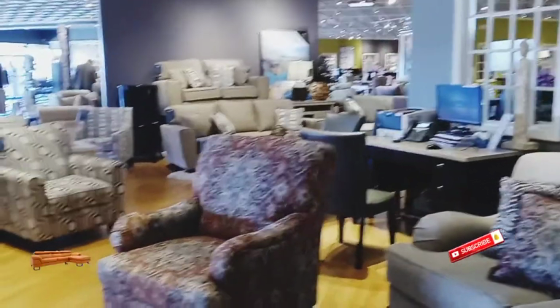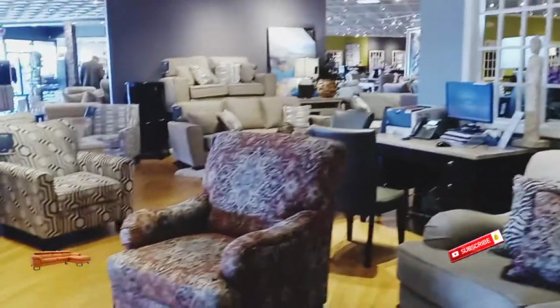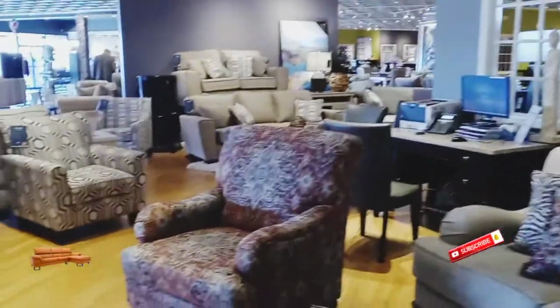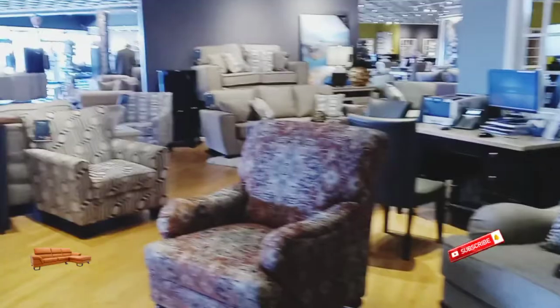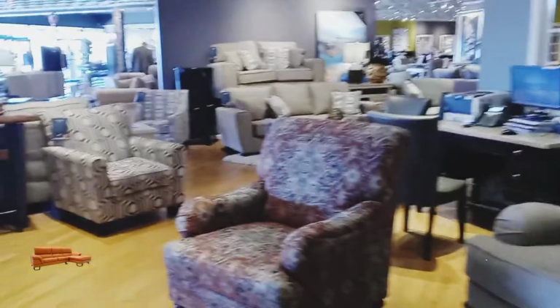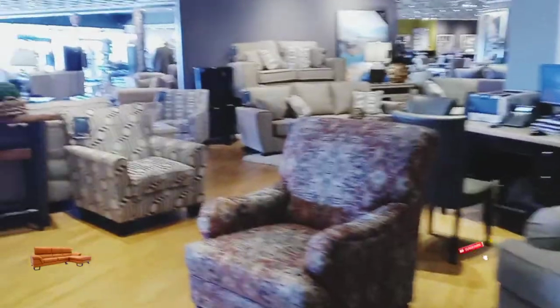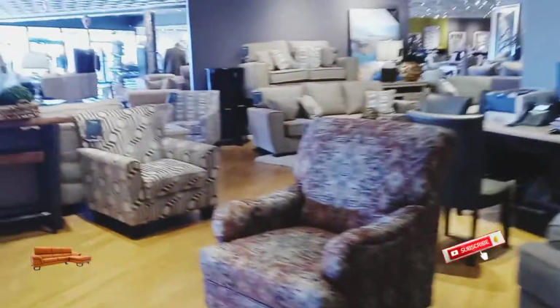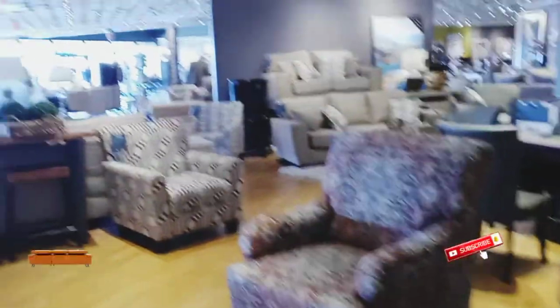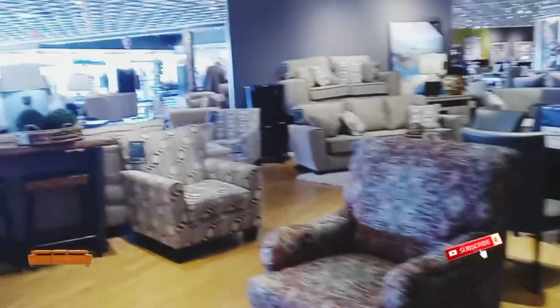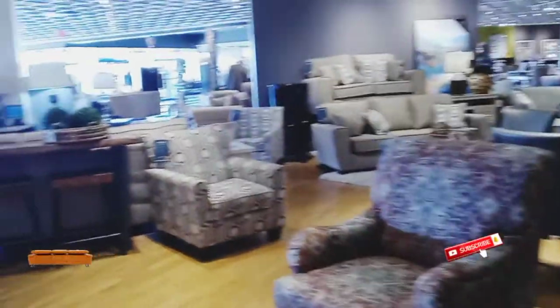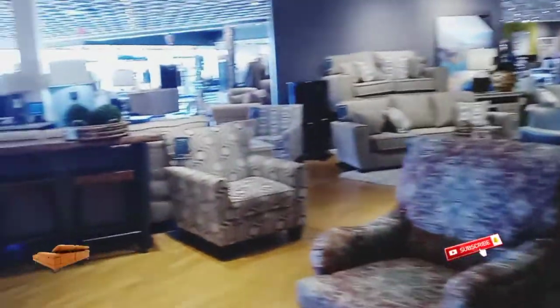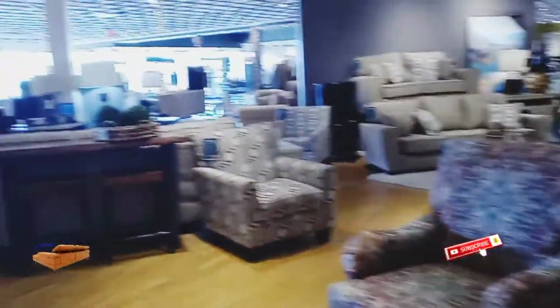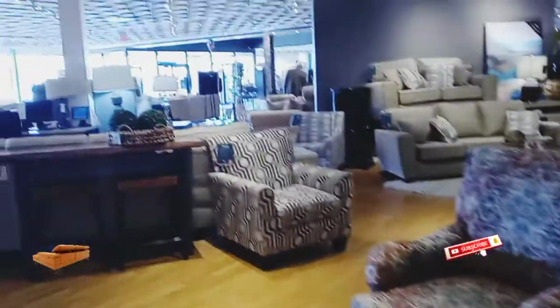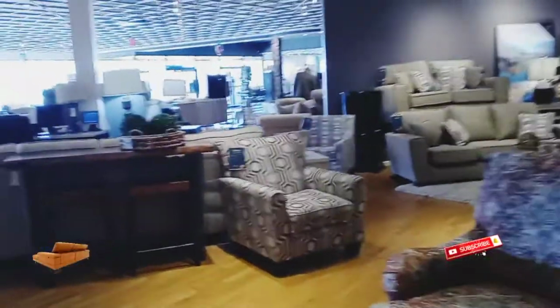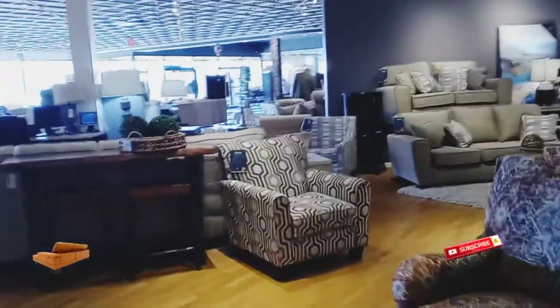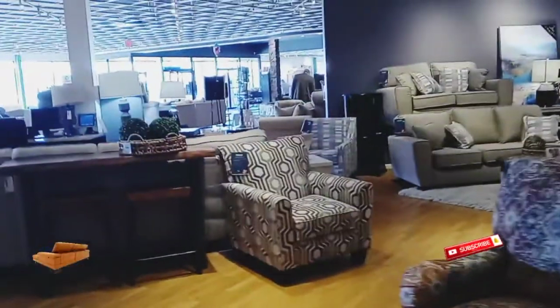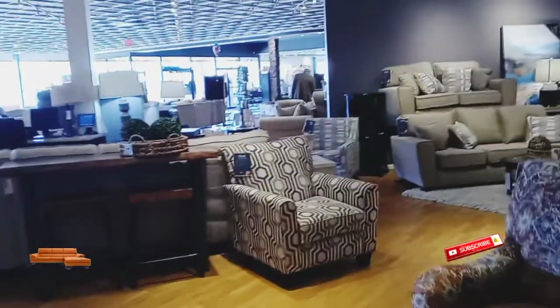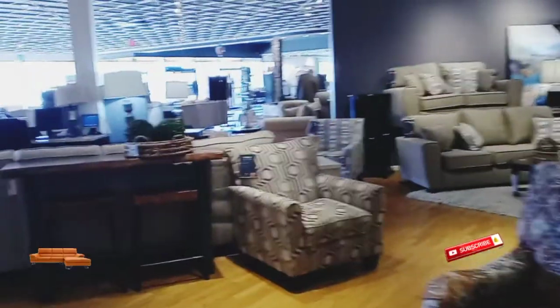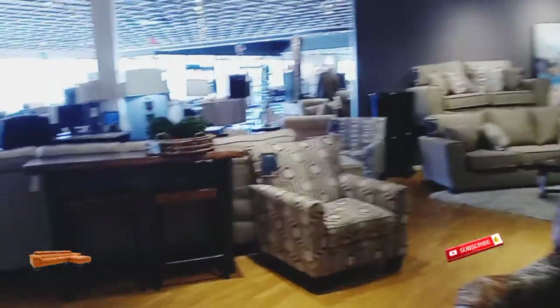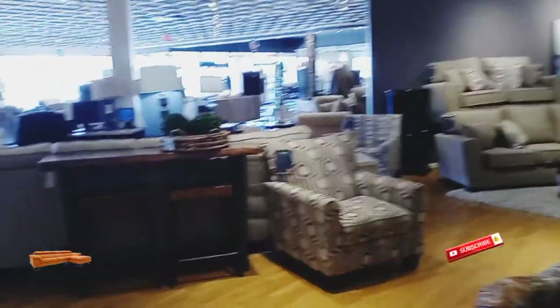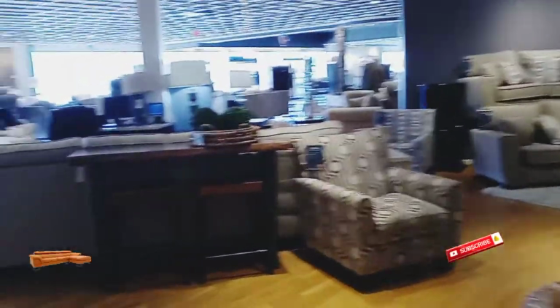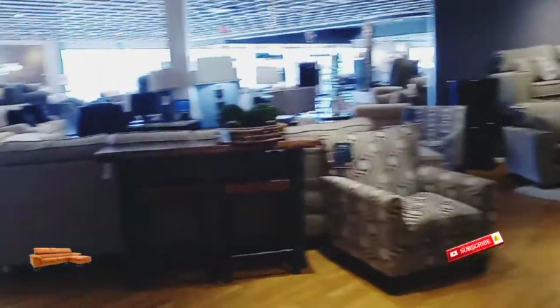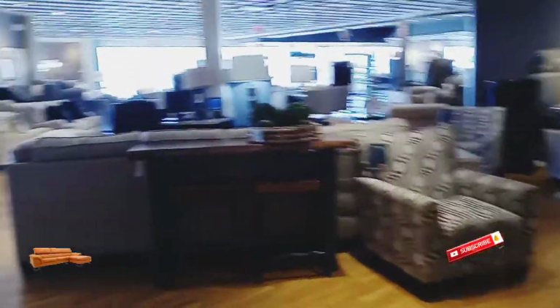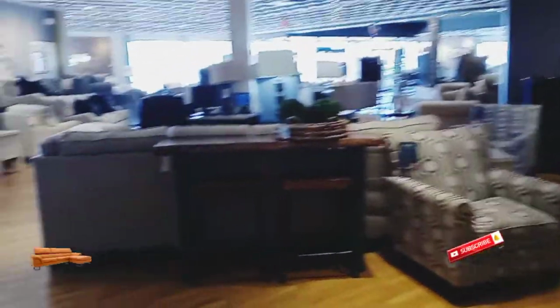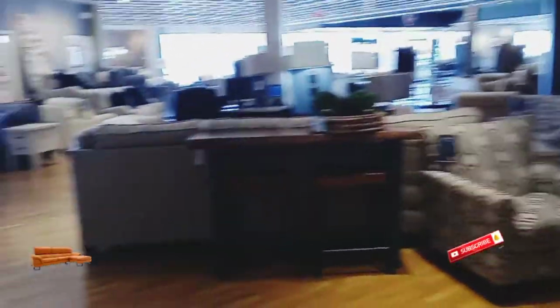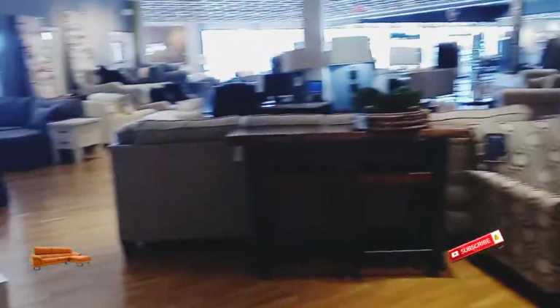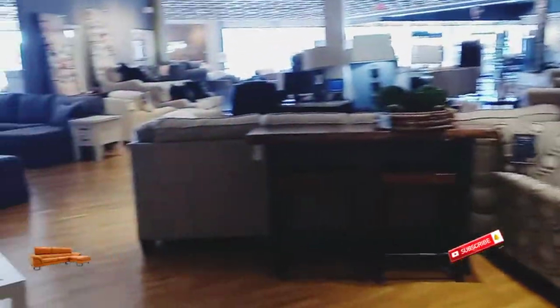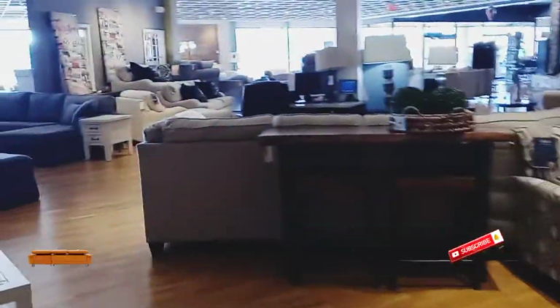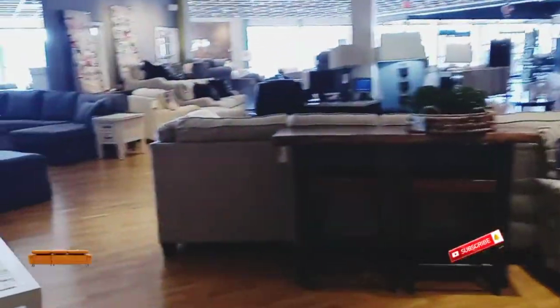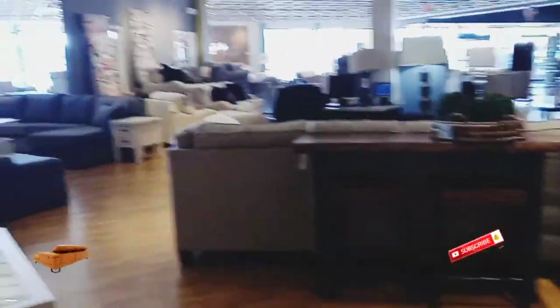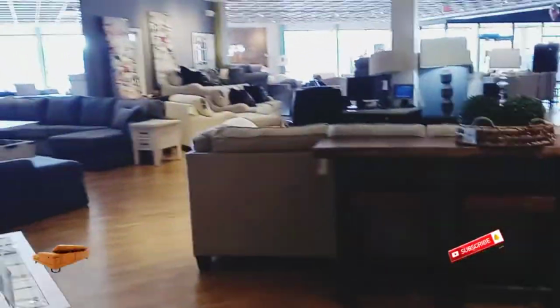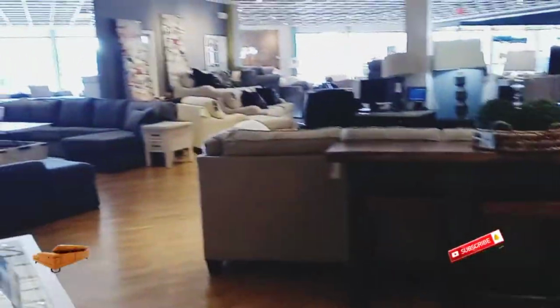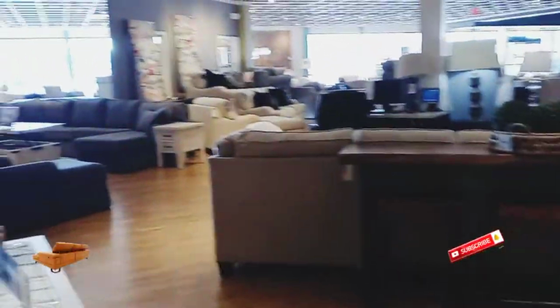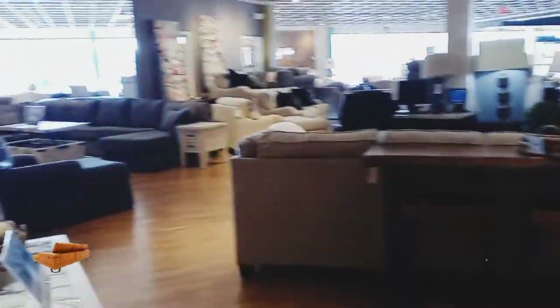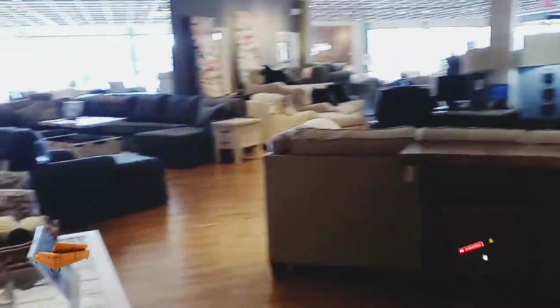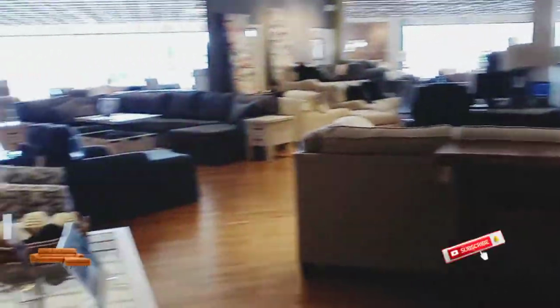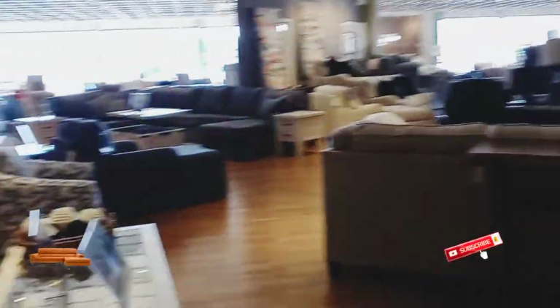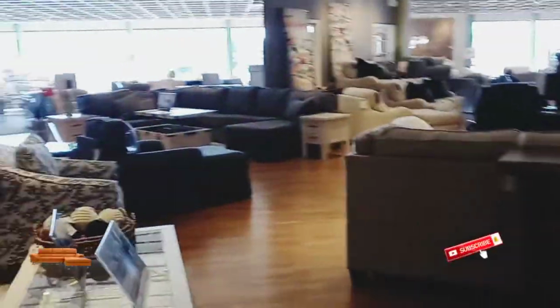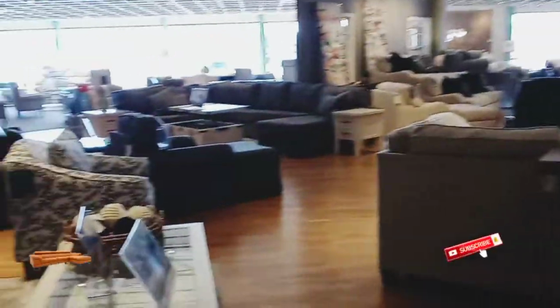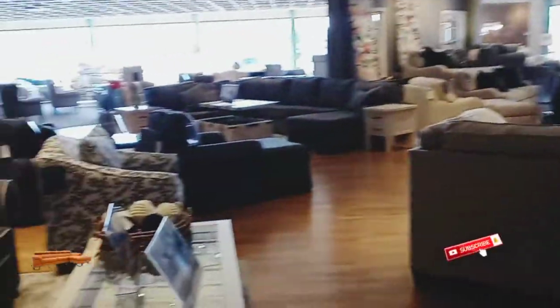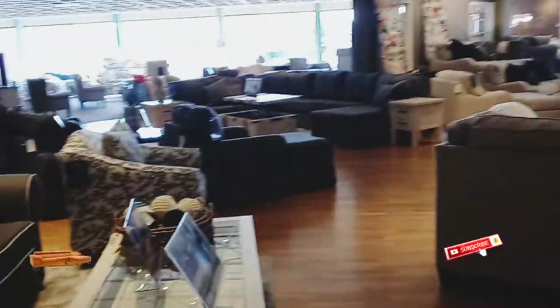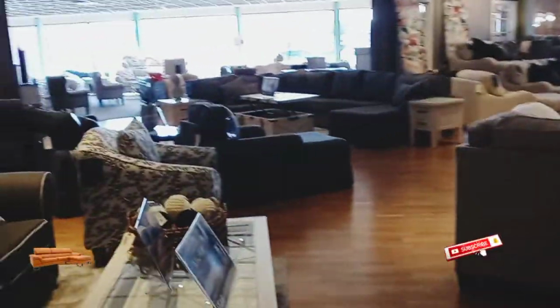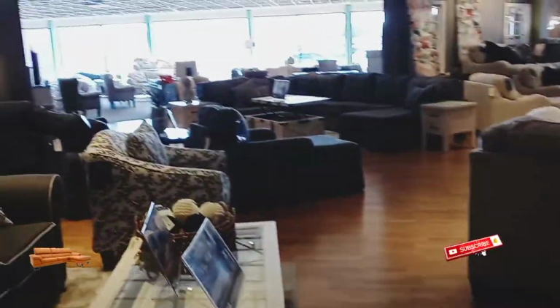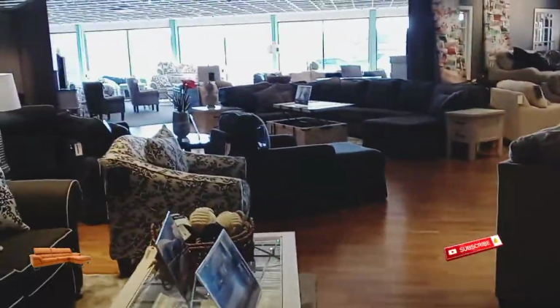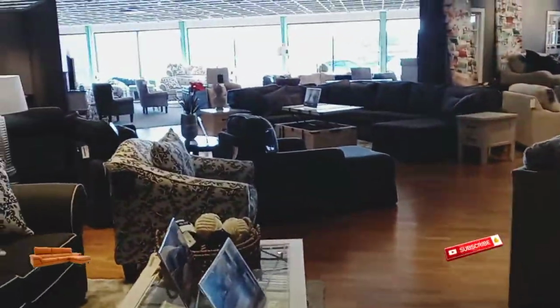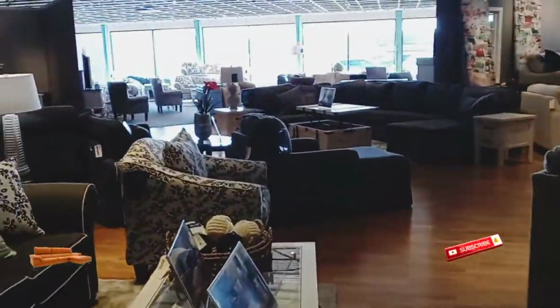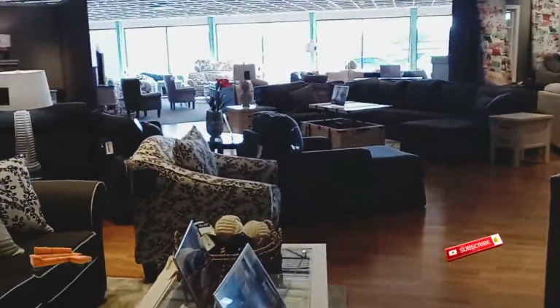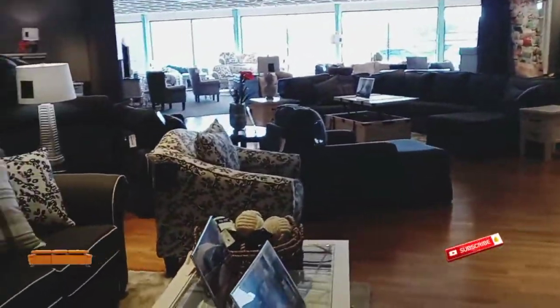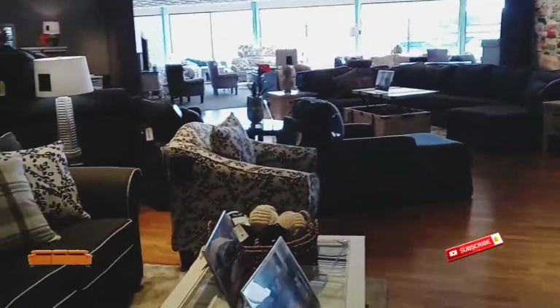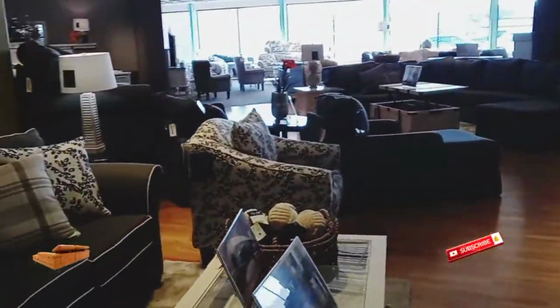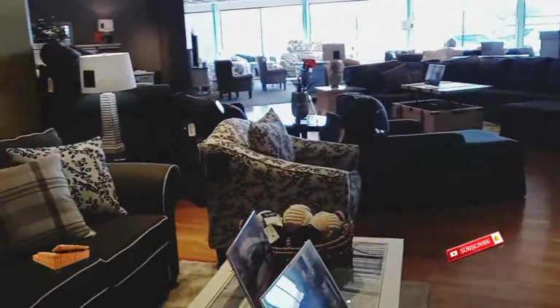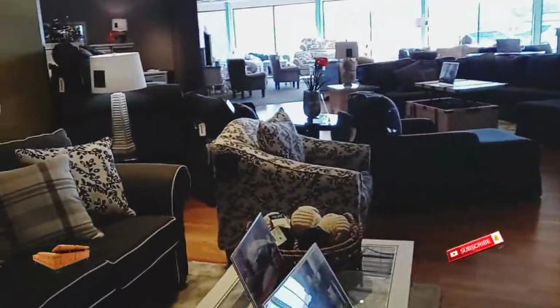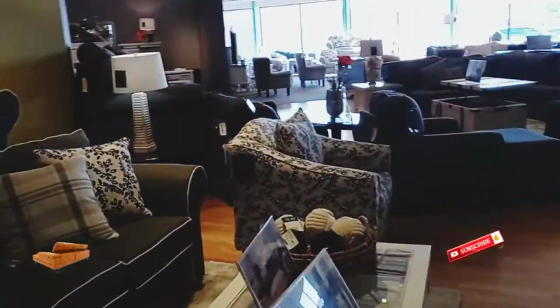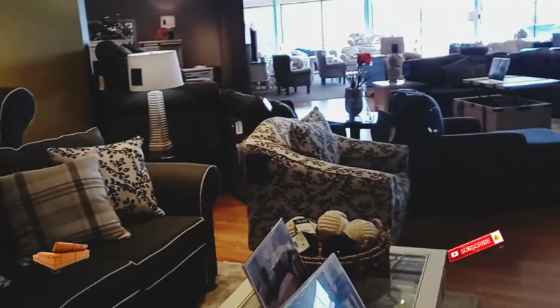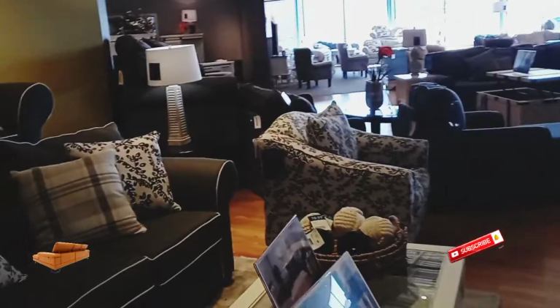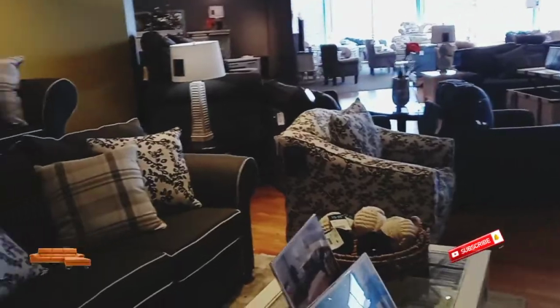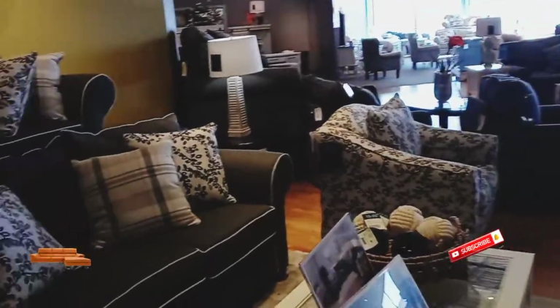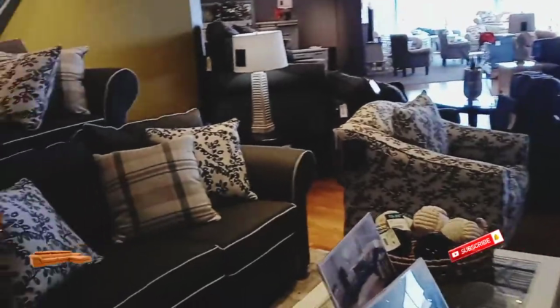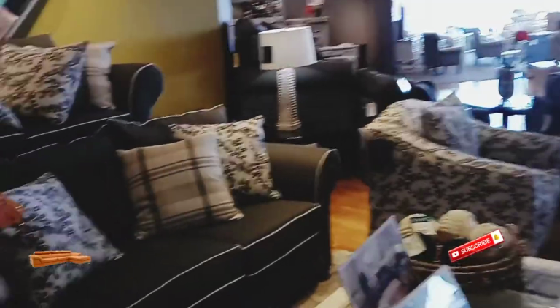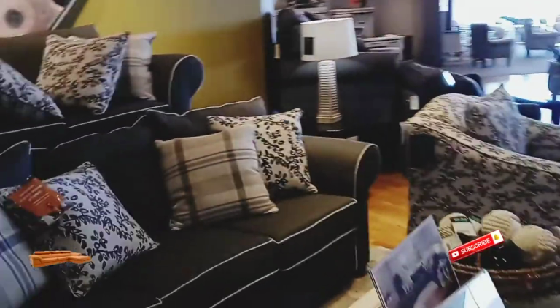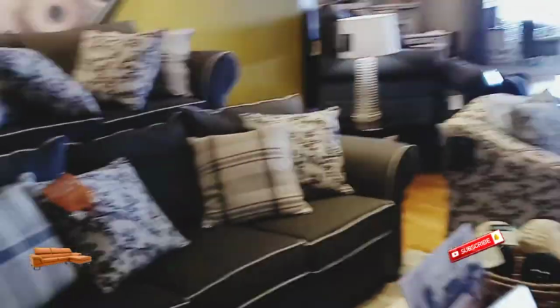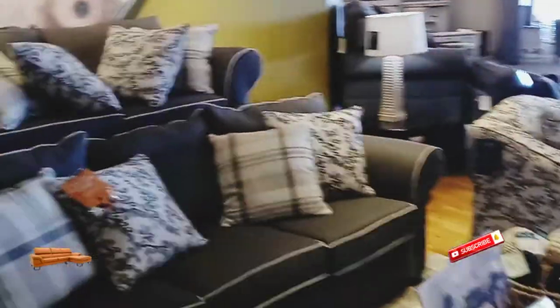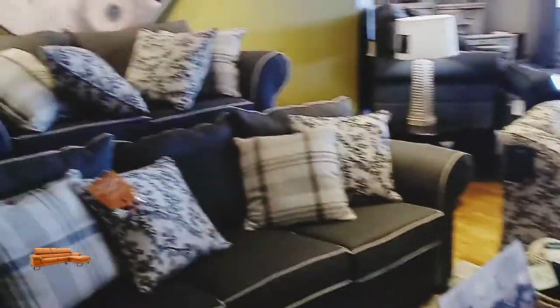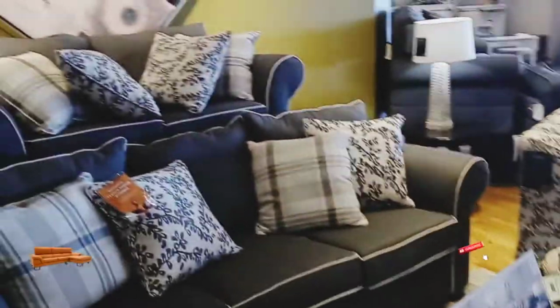The store is stacked with everything — like chairs, sofas, drawers, closets, desks, everything.